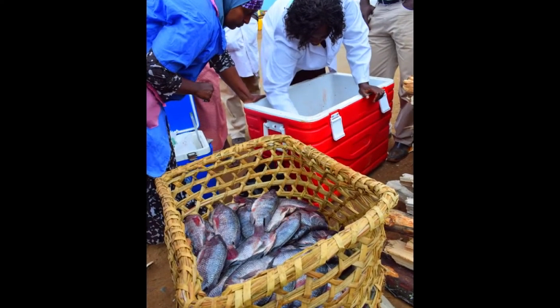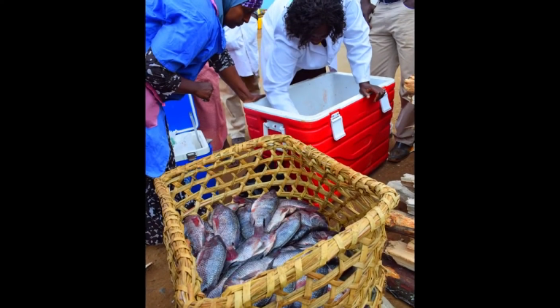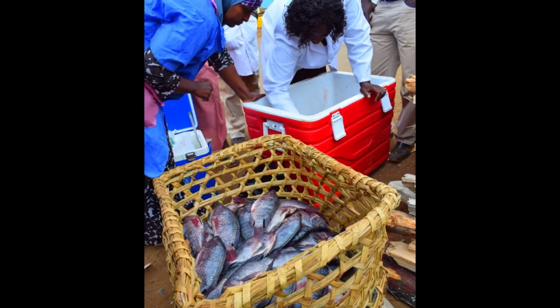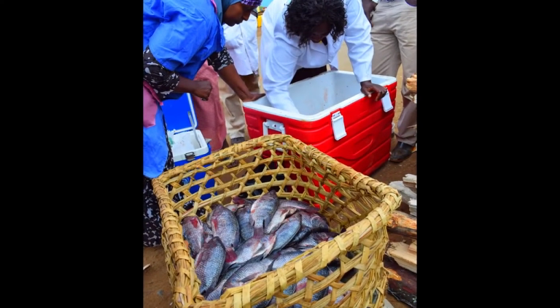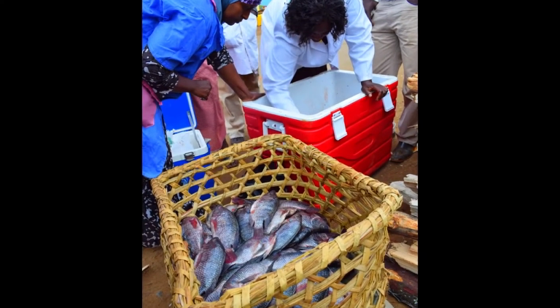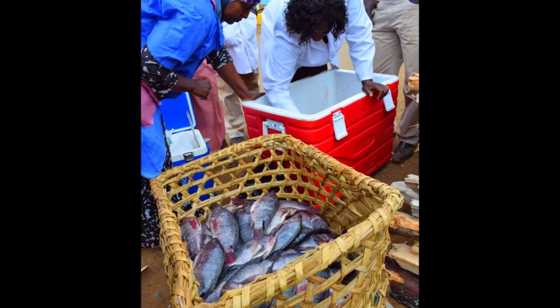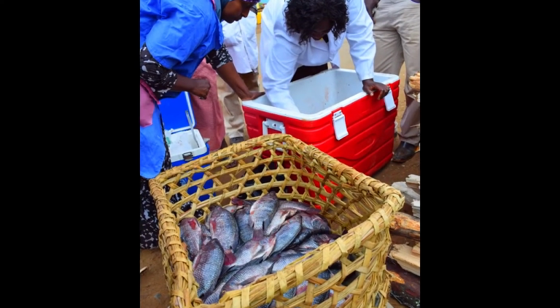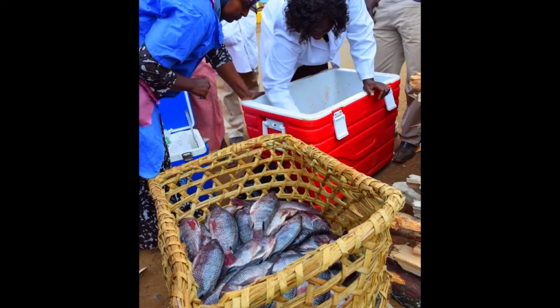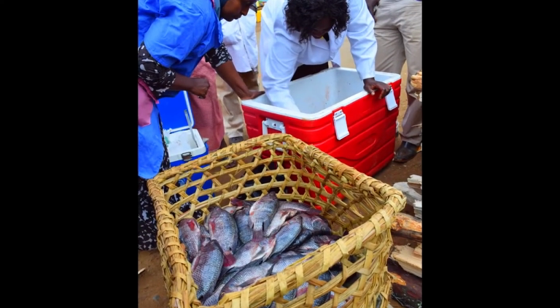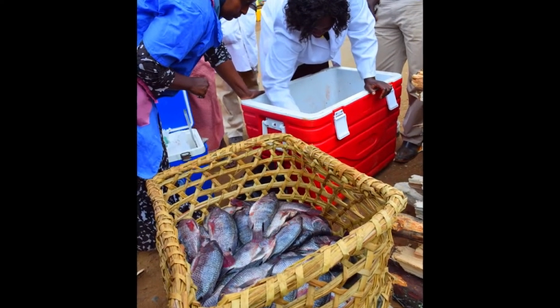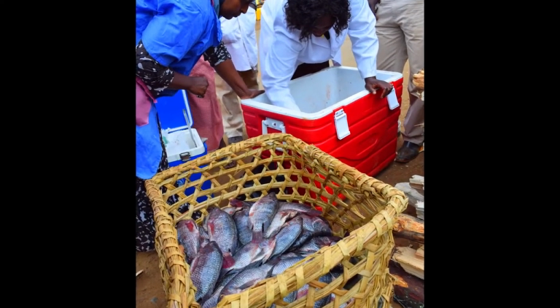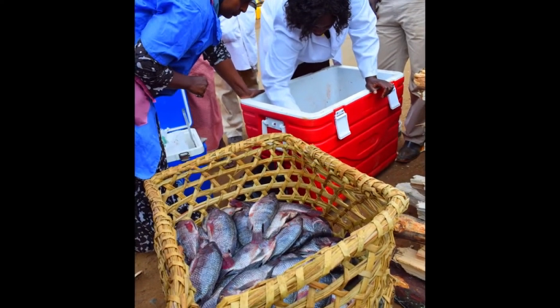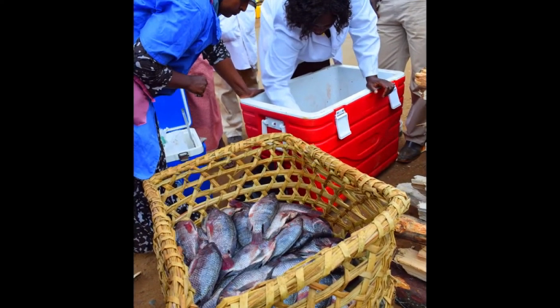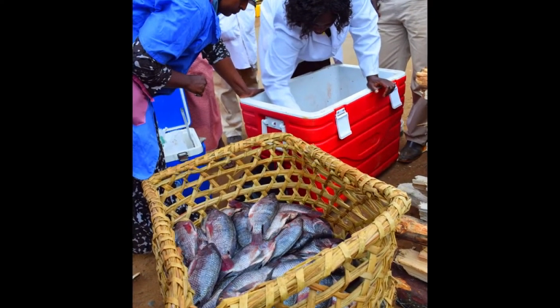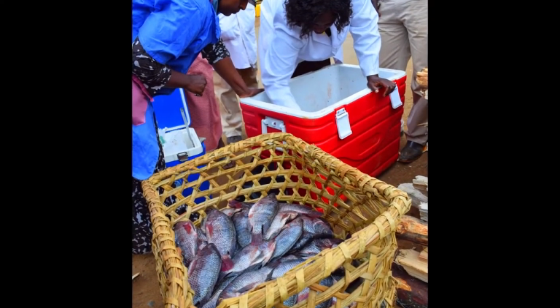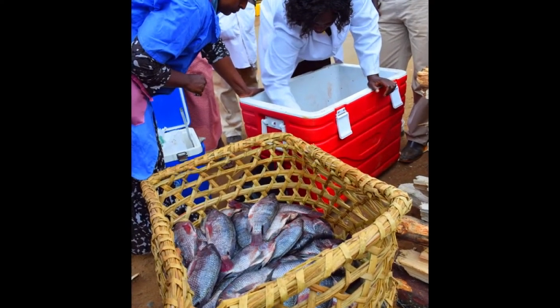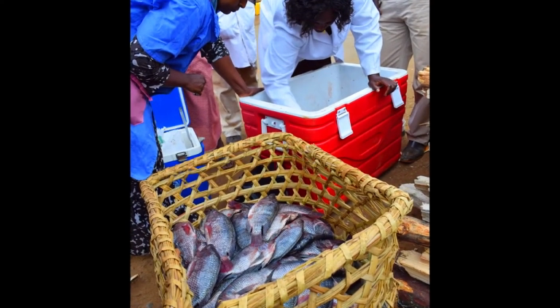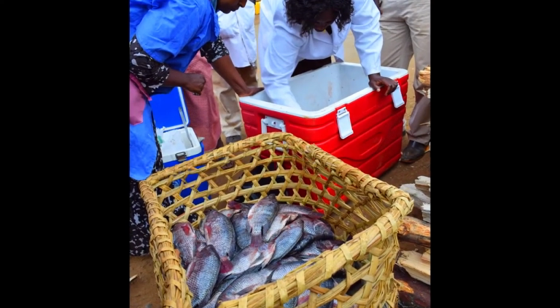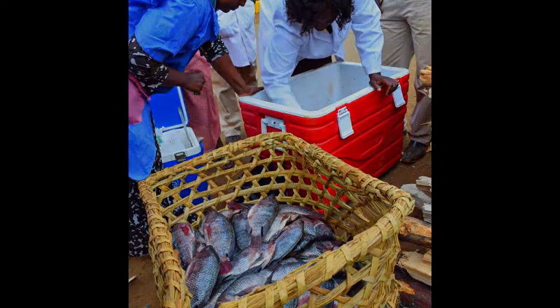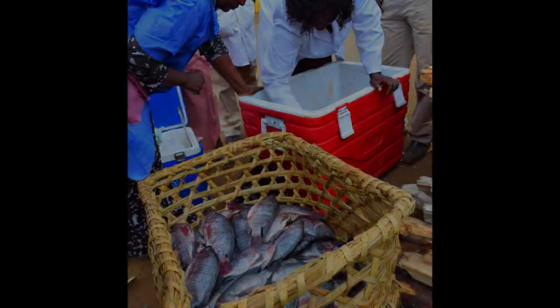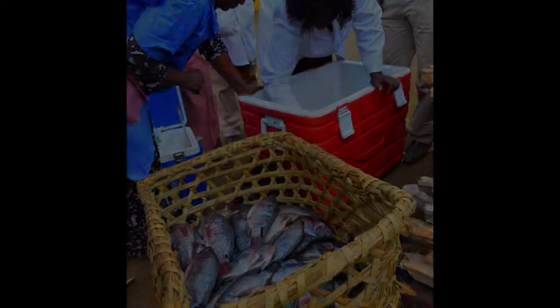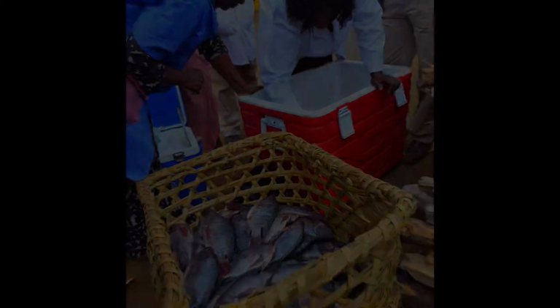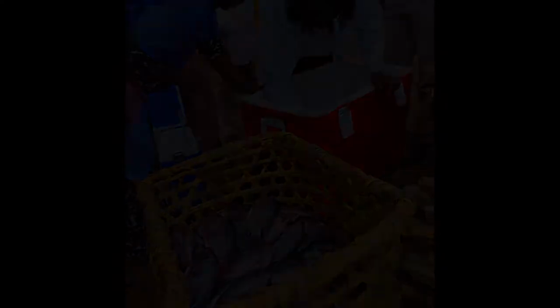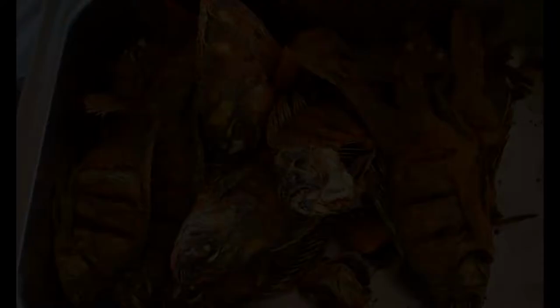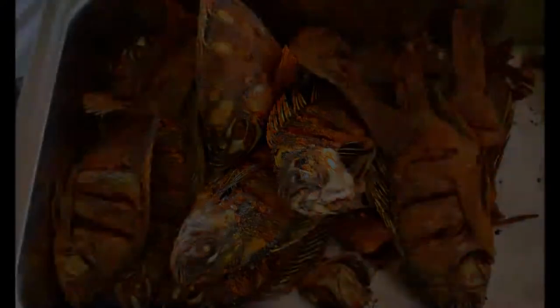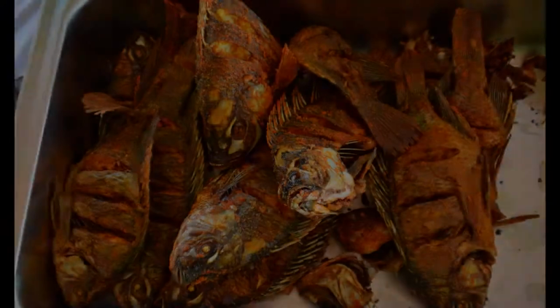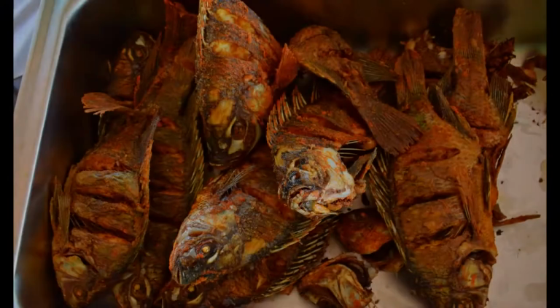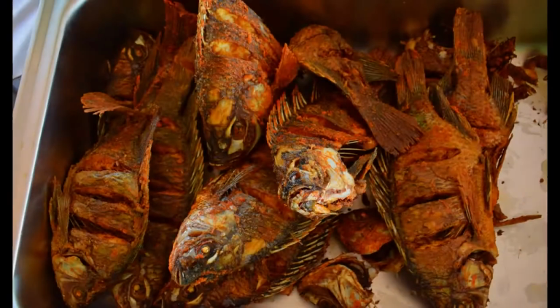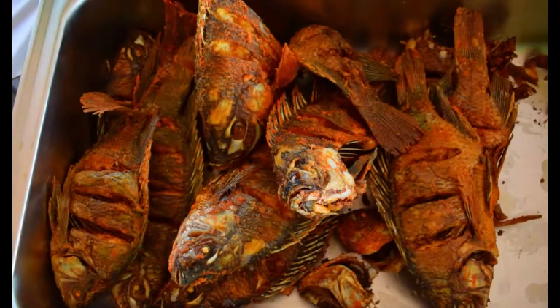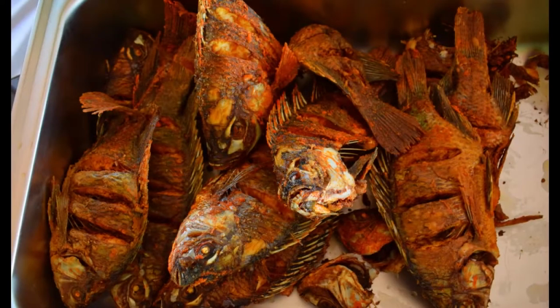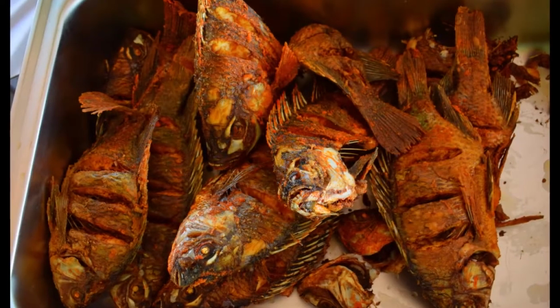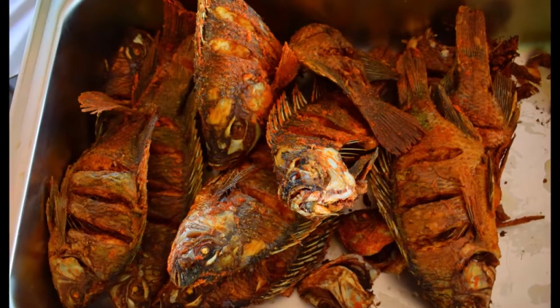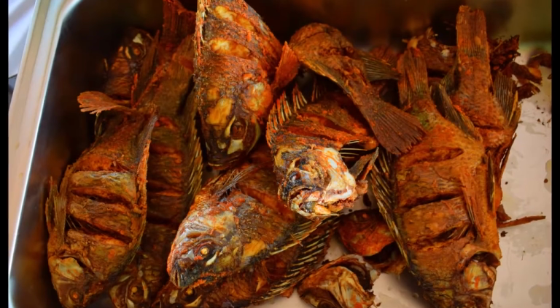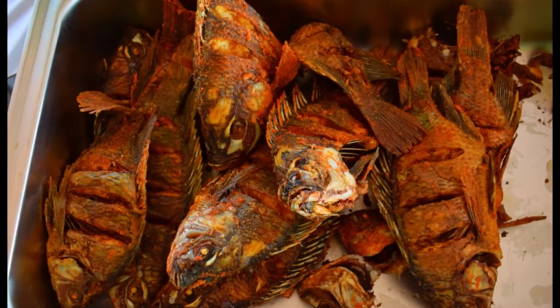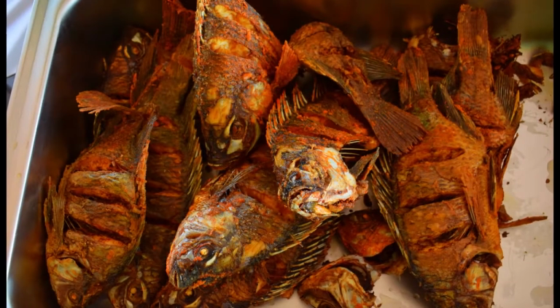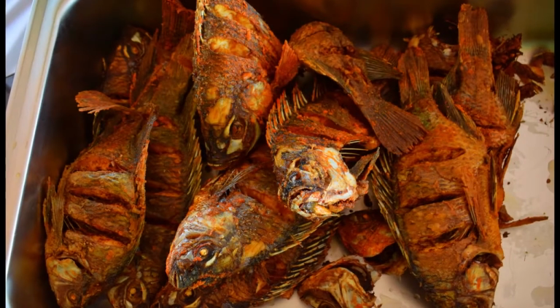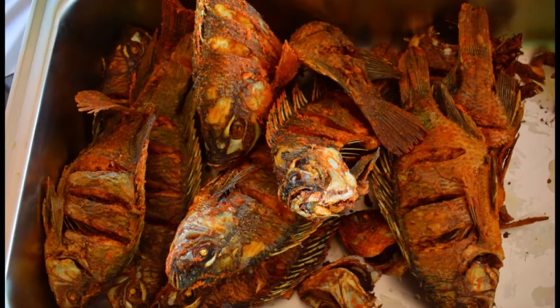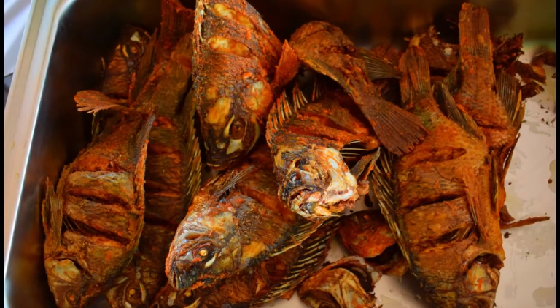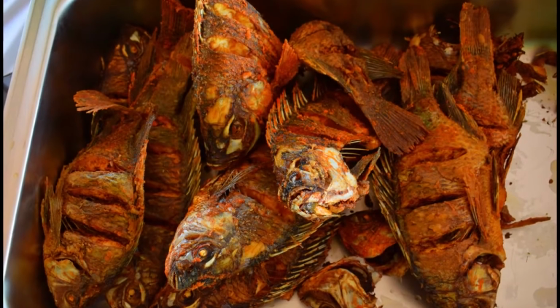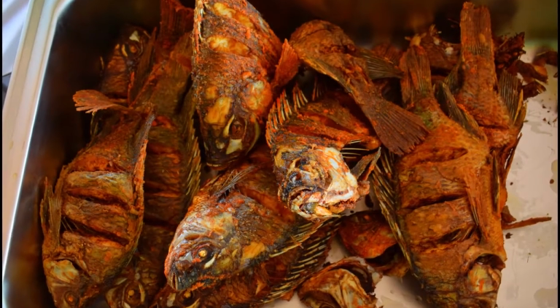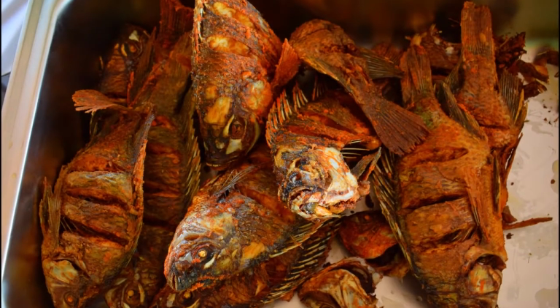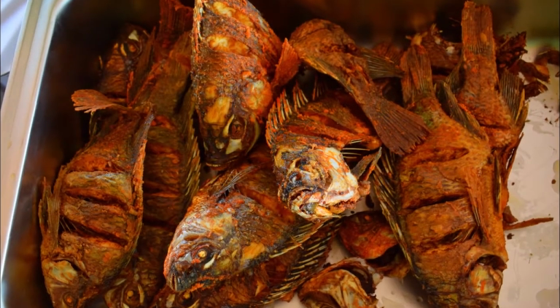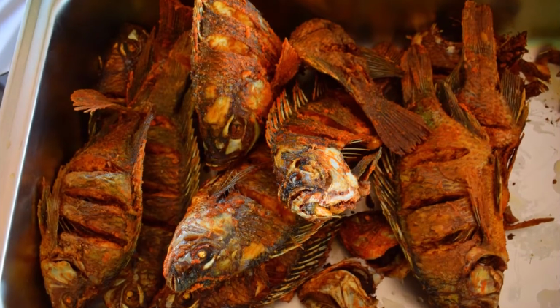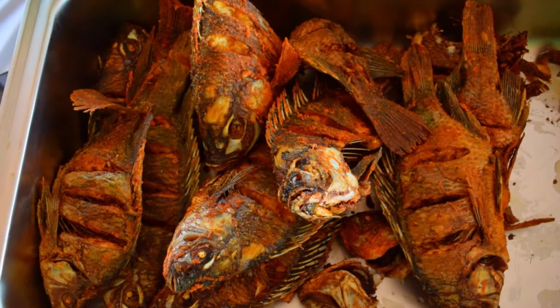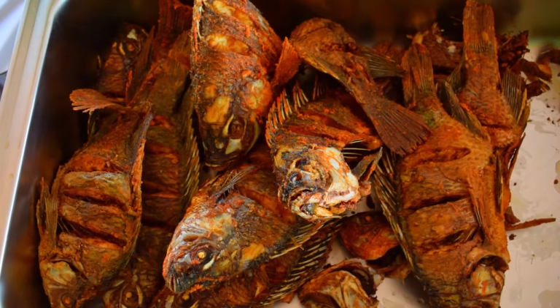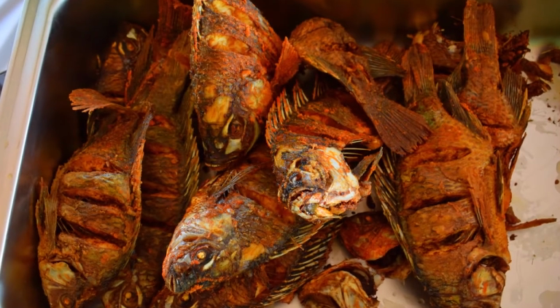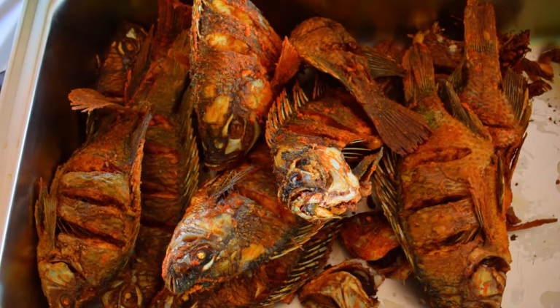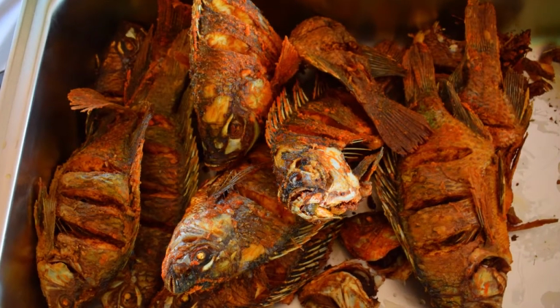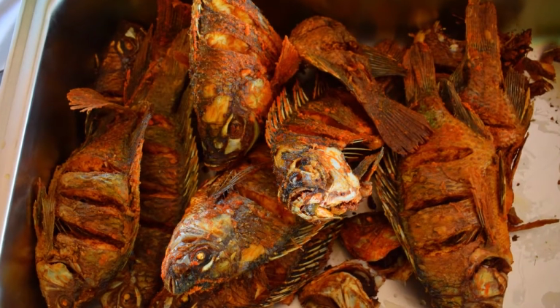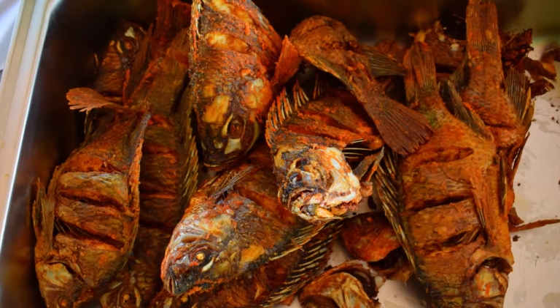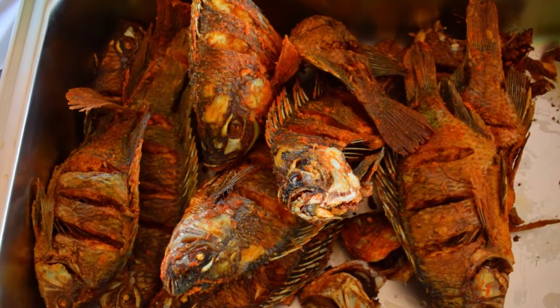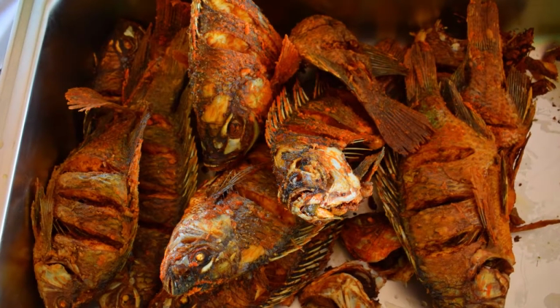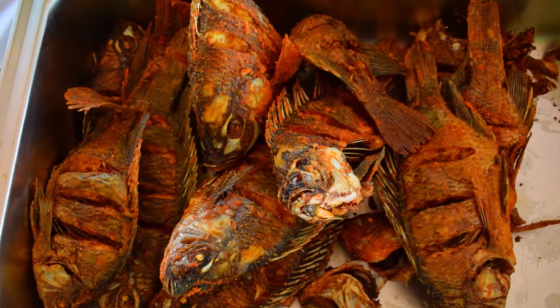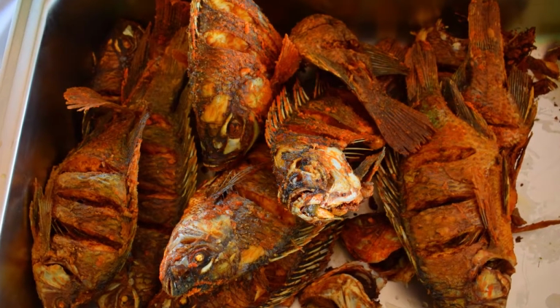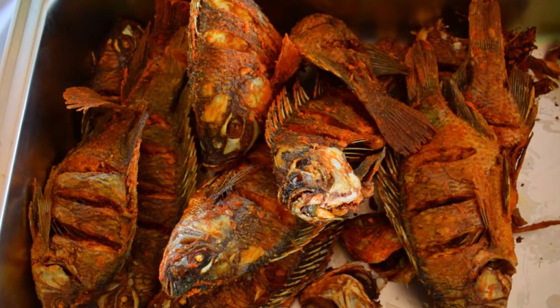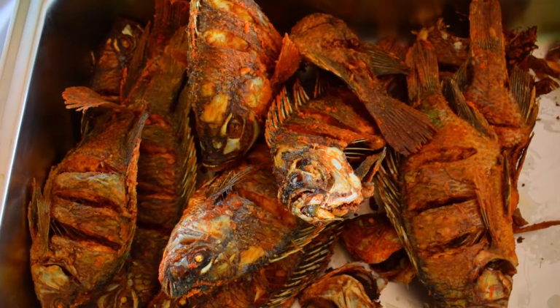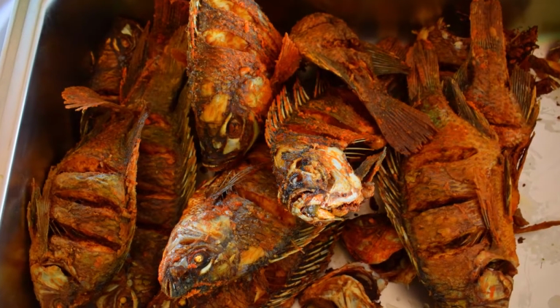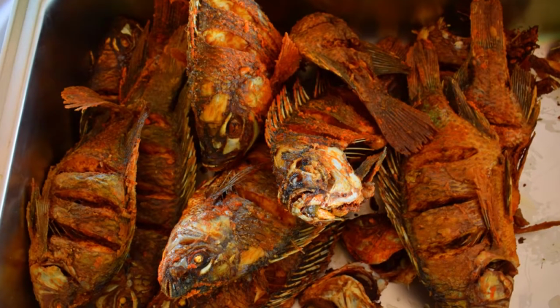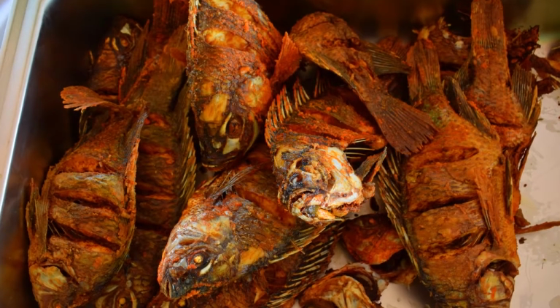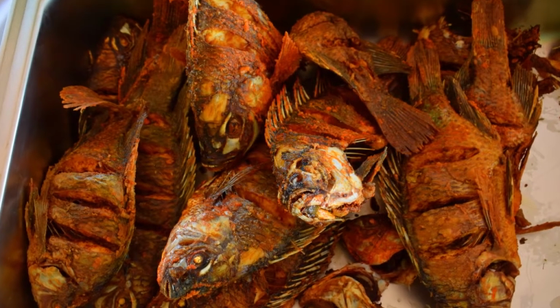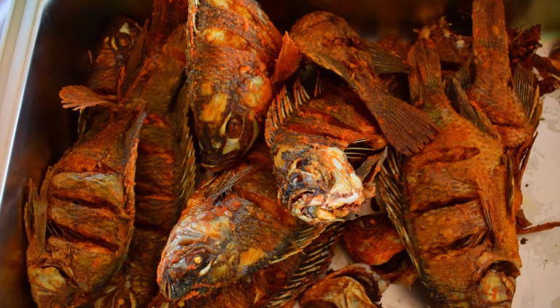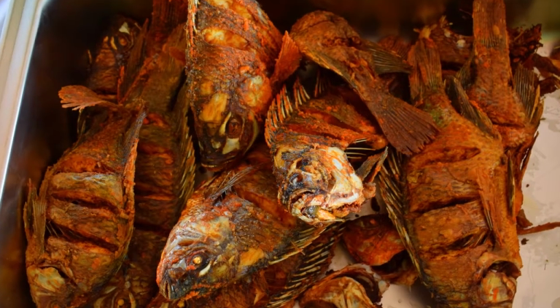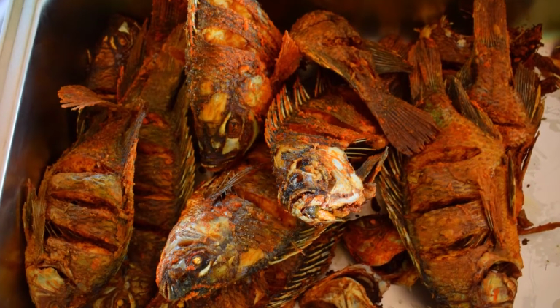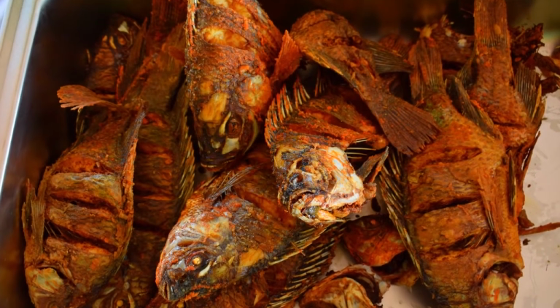Aquaculture has the potential to increase employment, improve income, and provide families with an affordable source of protein.